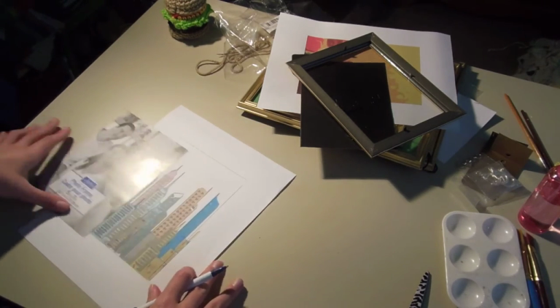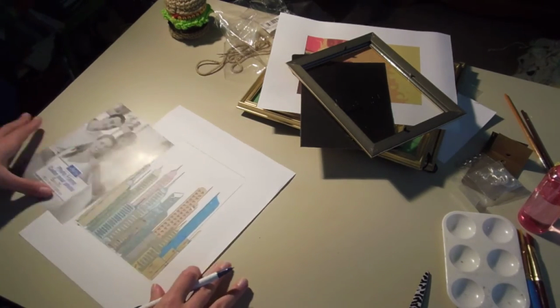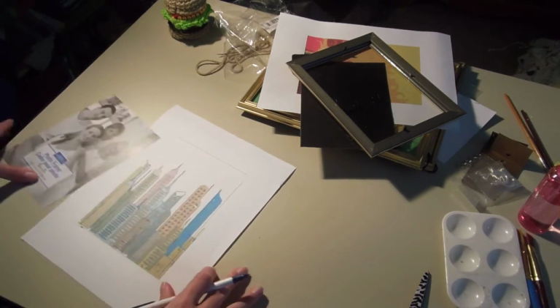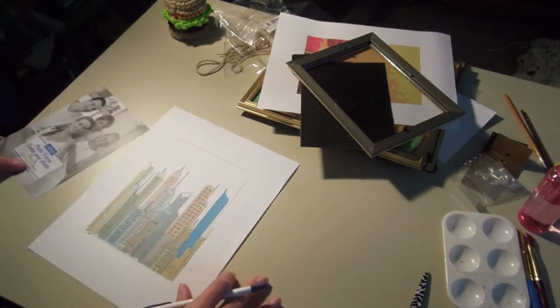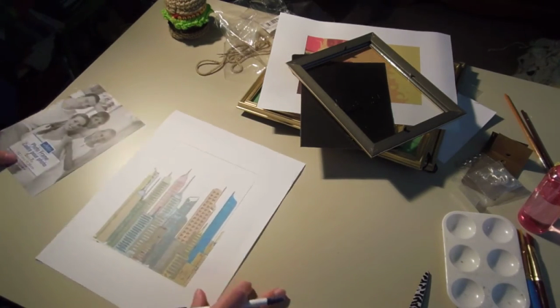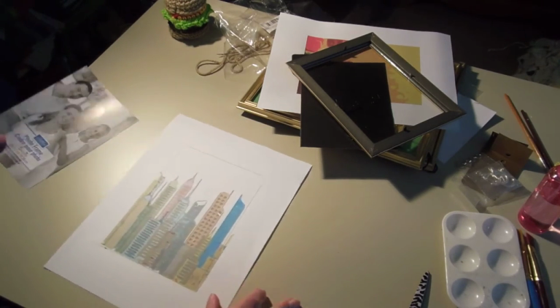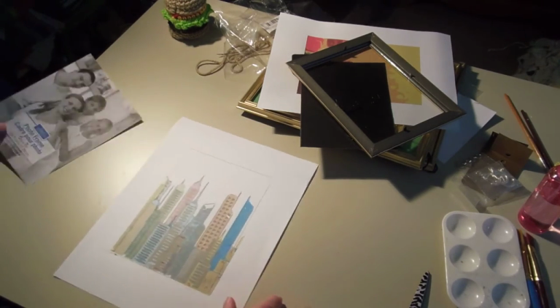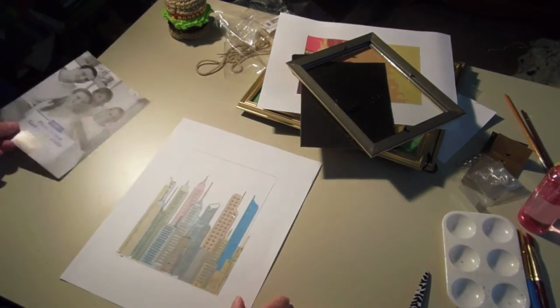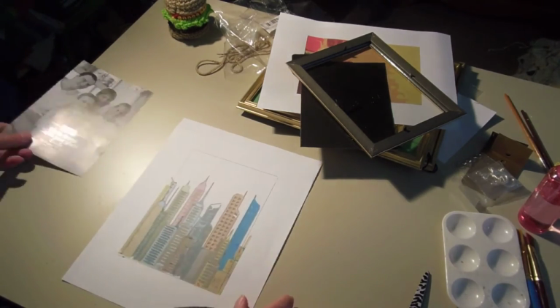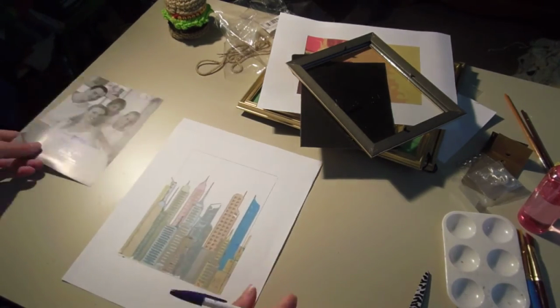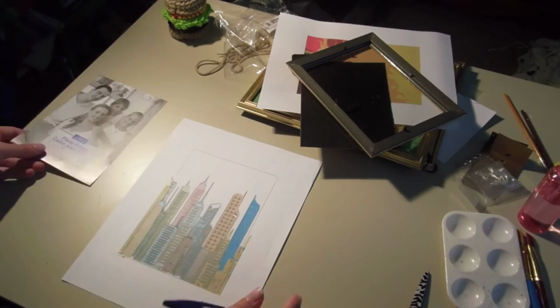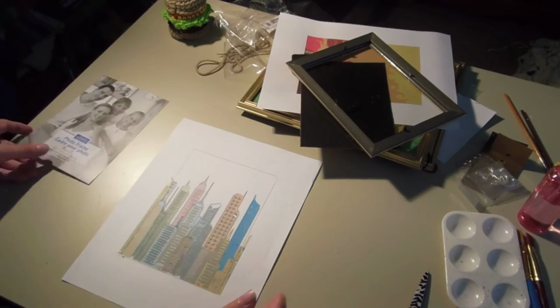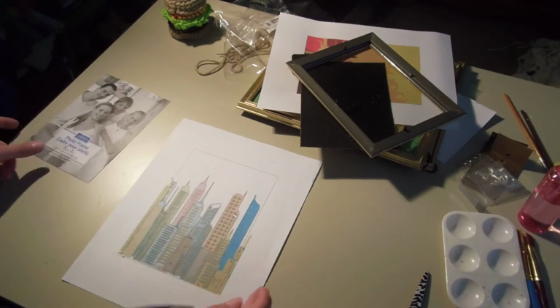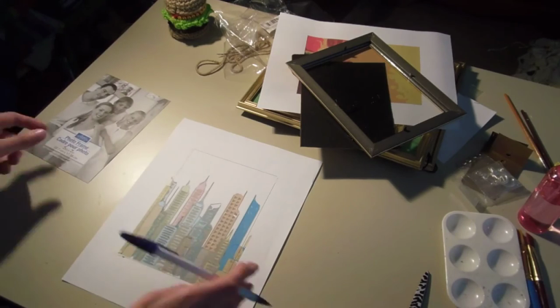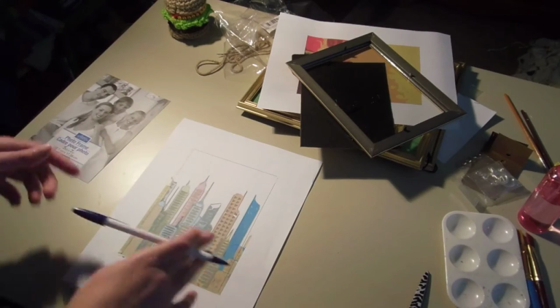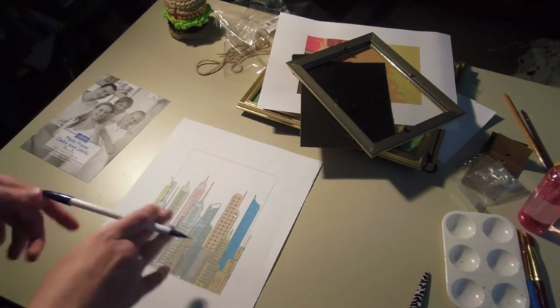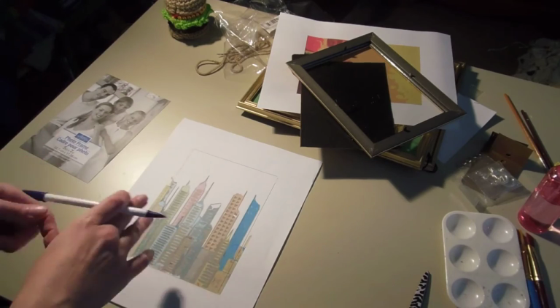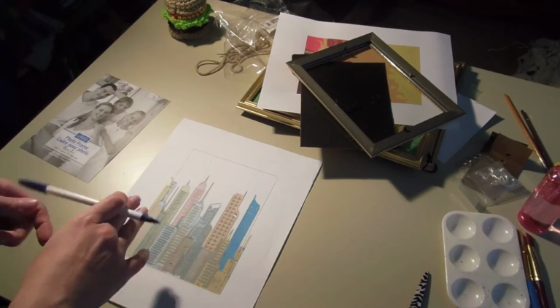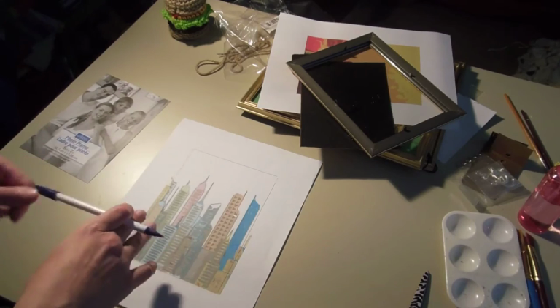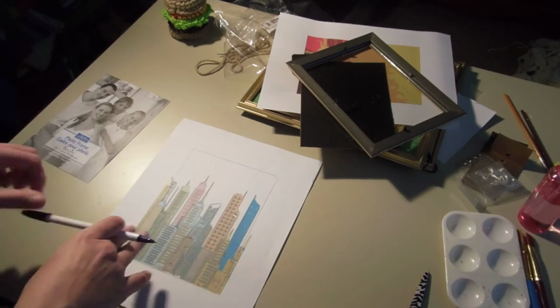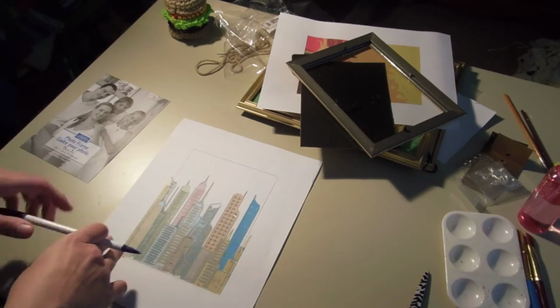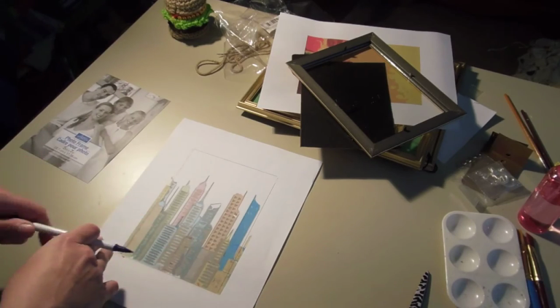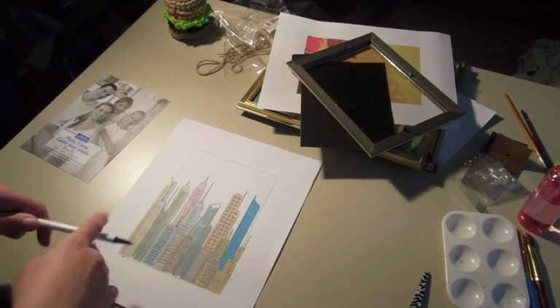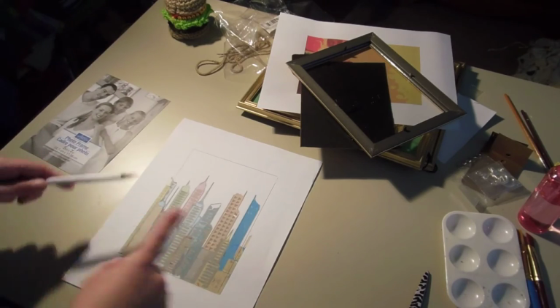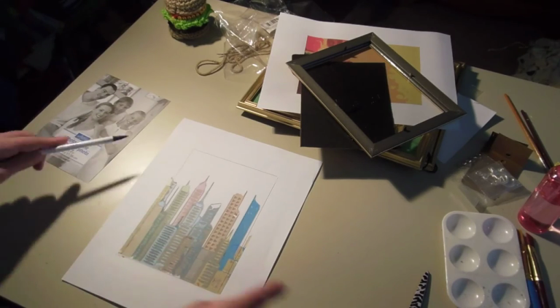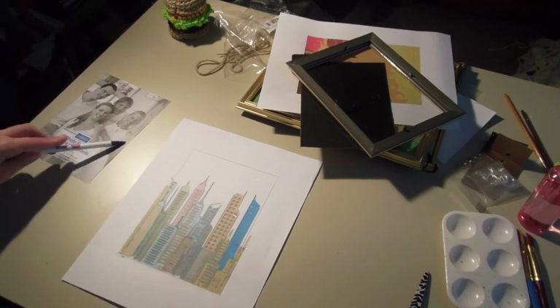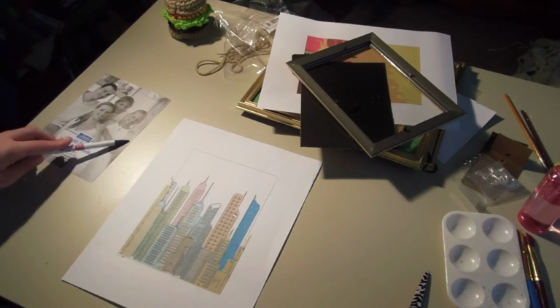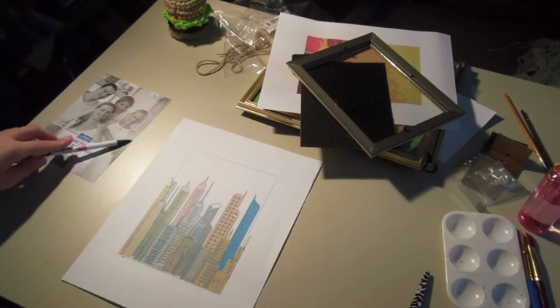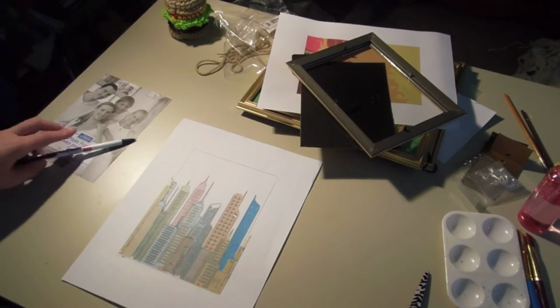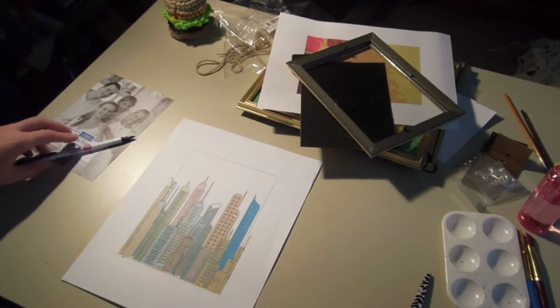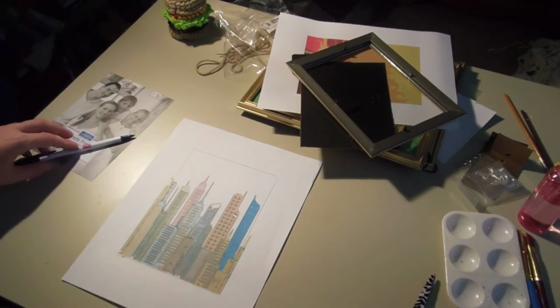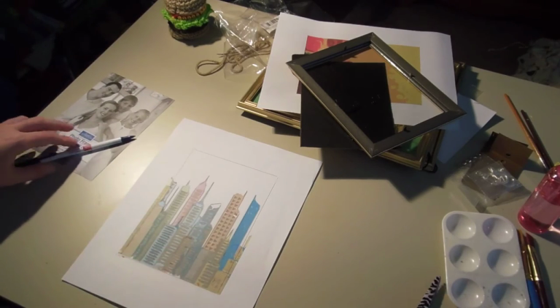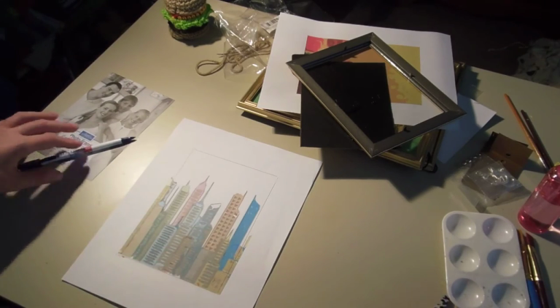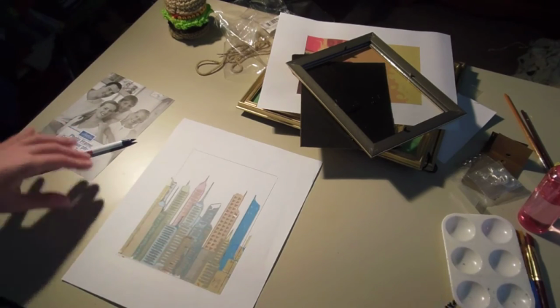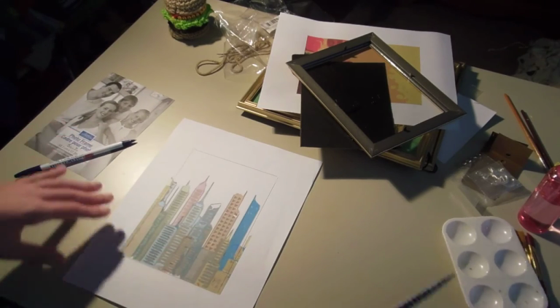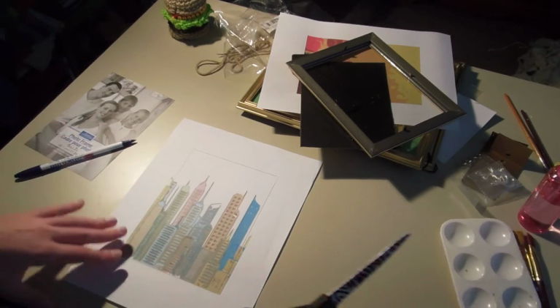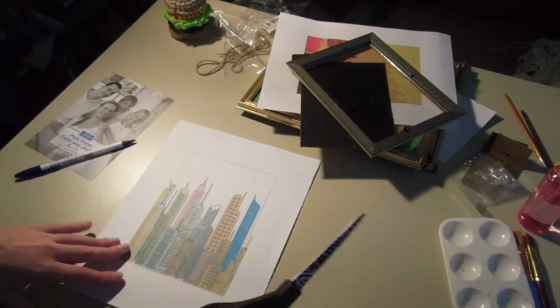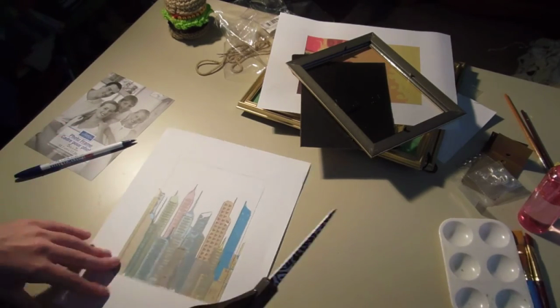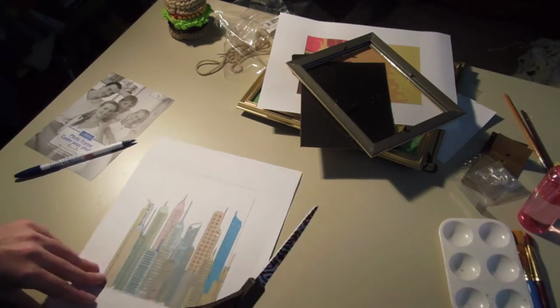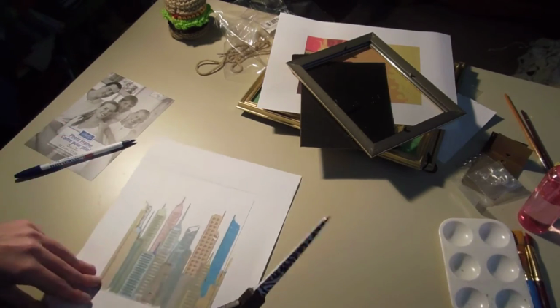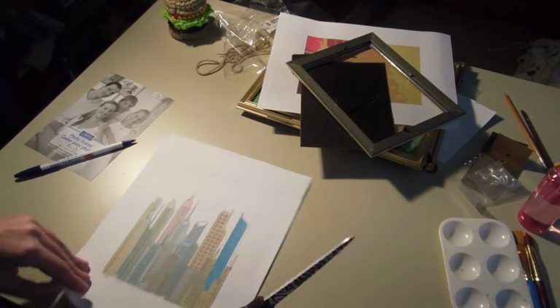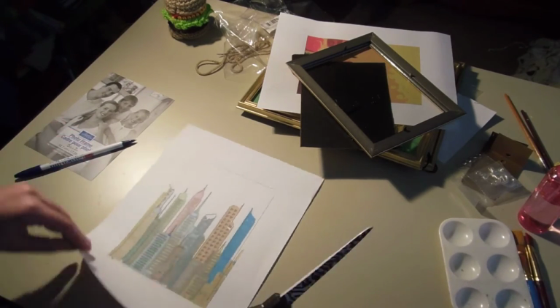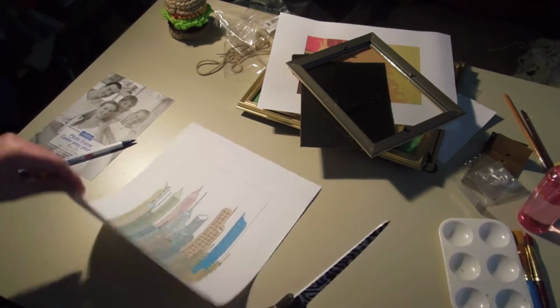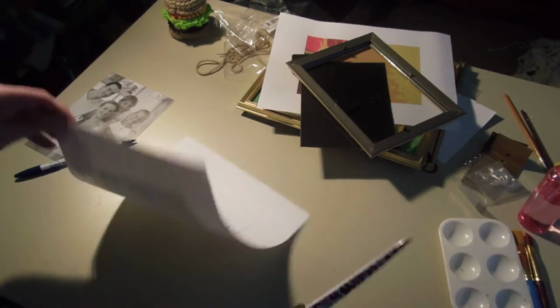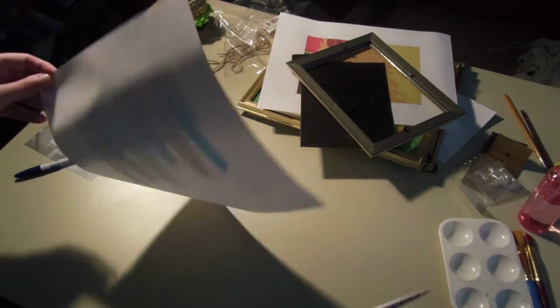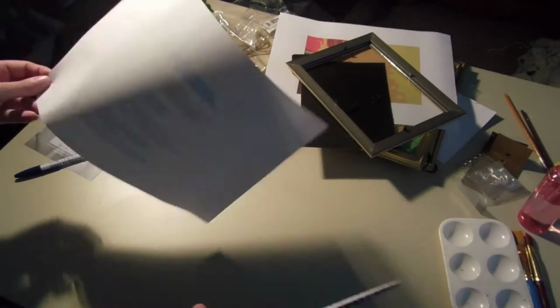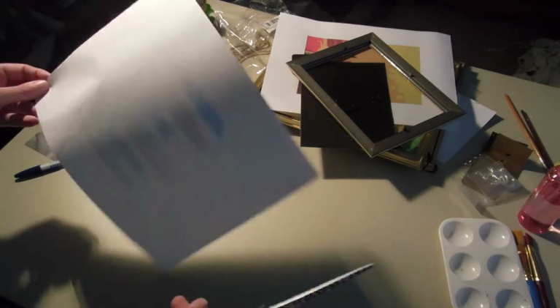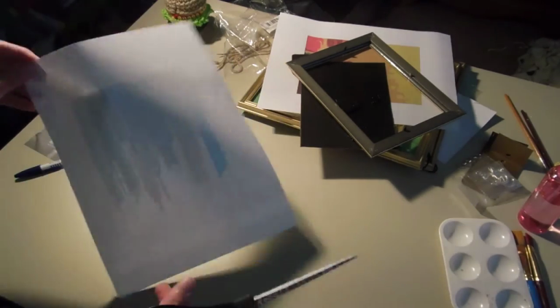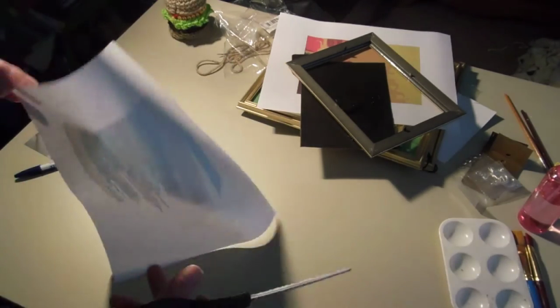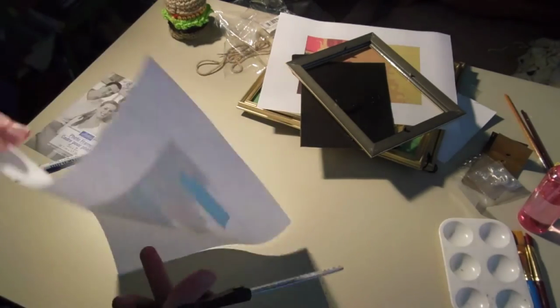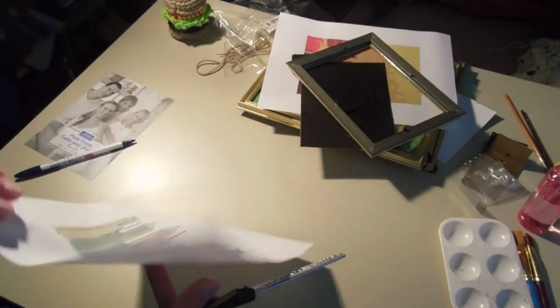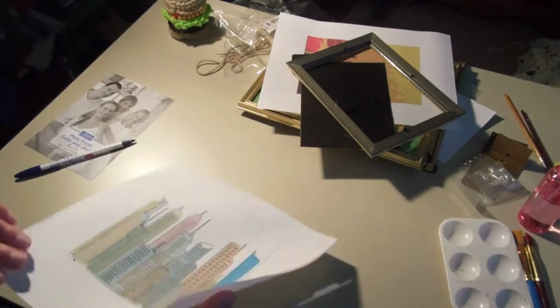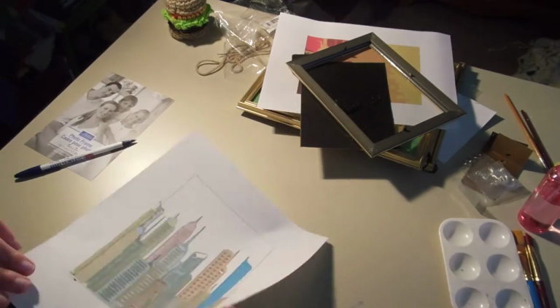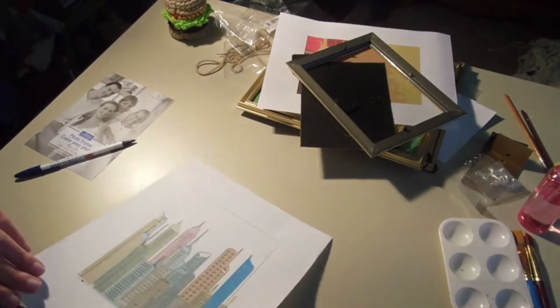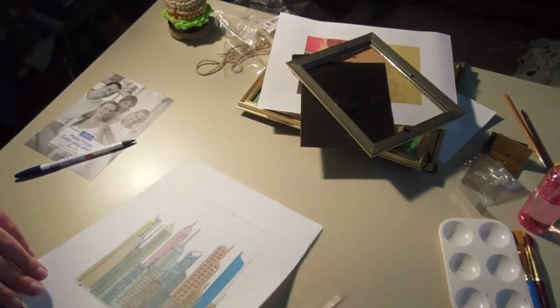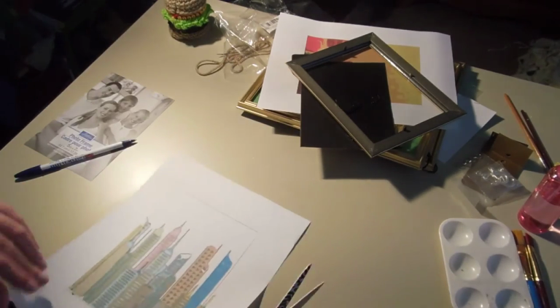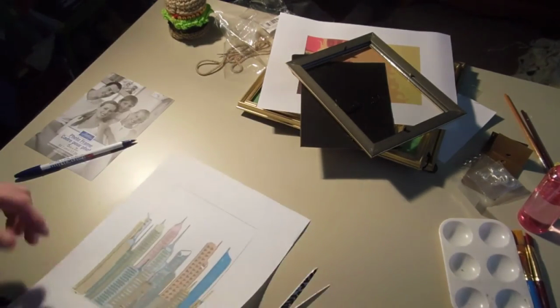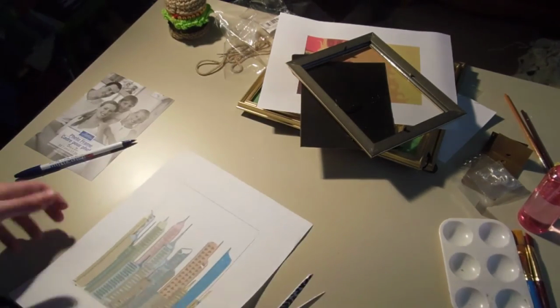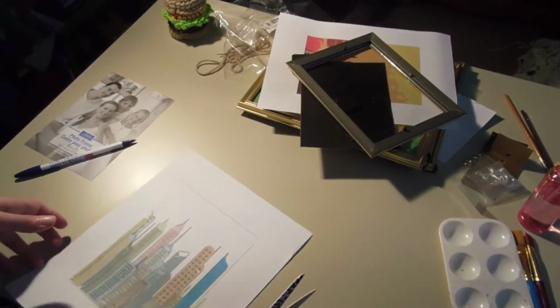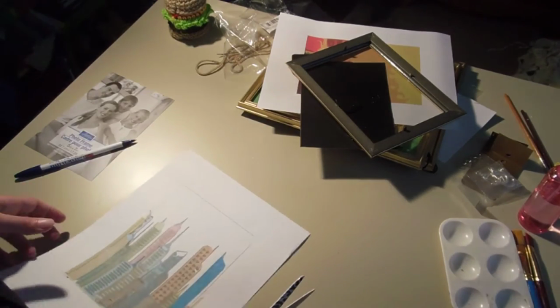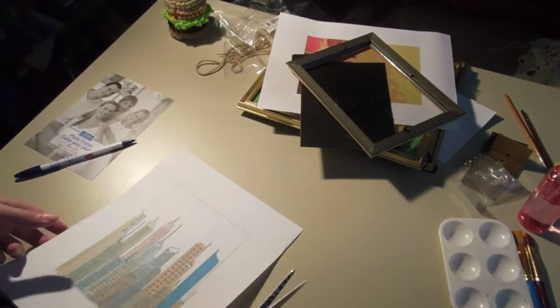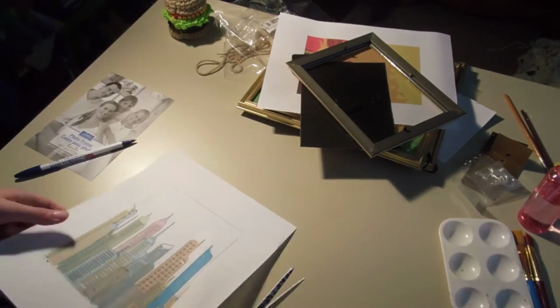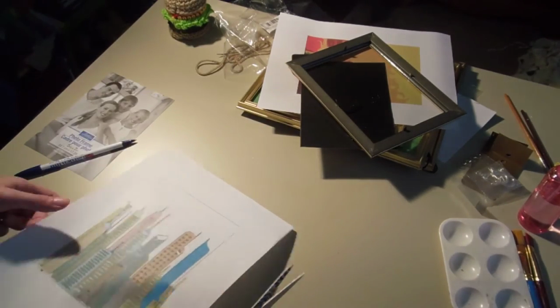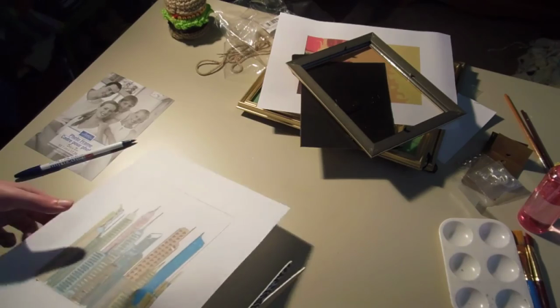So then once I was done with that, I just took my scissors and cut around the outline I just made.